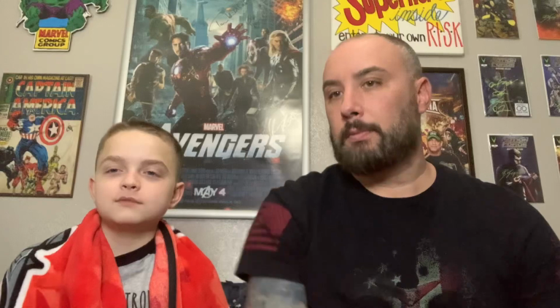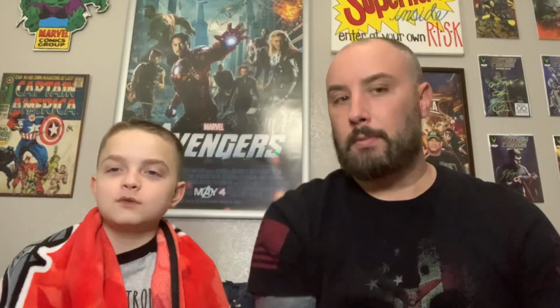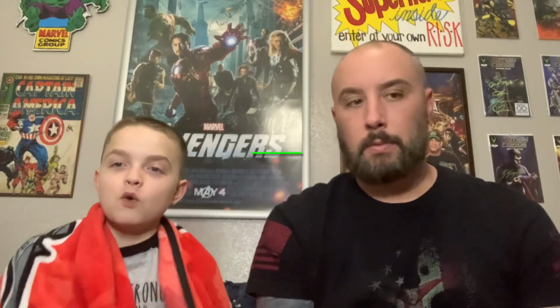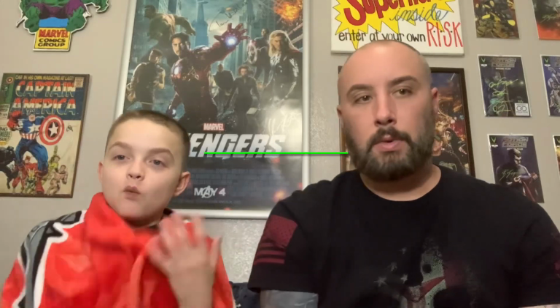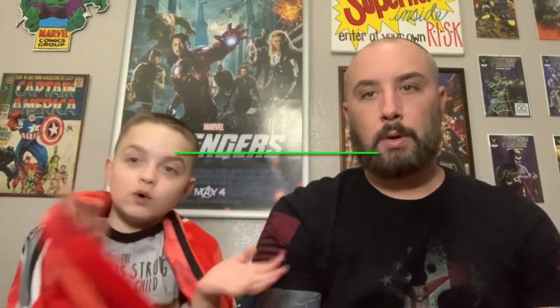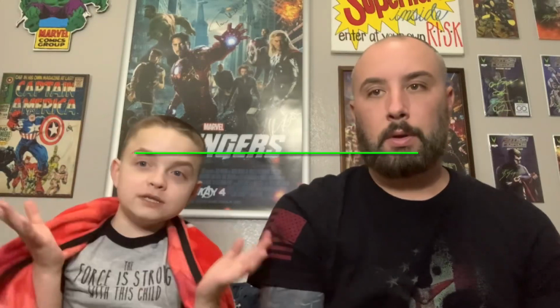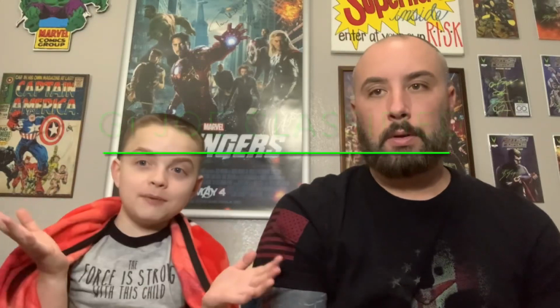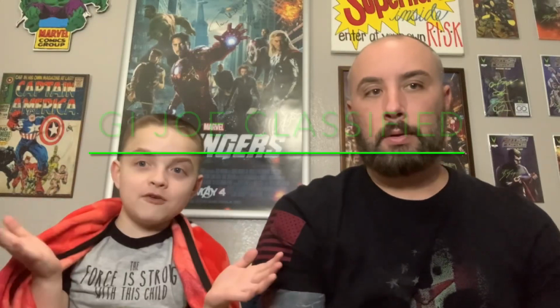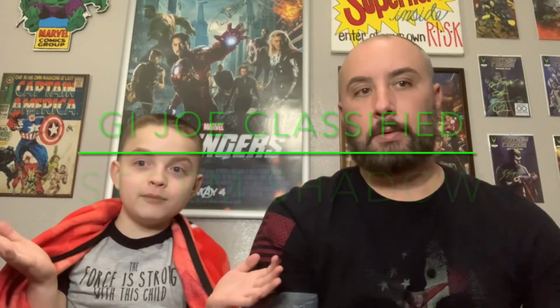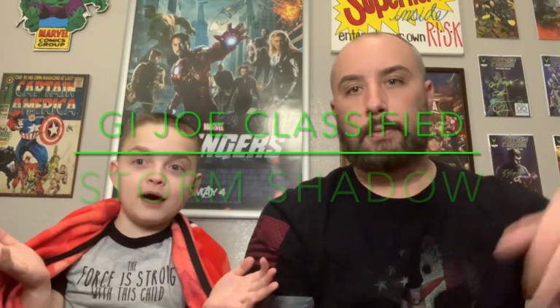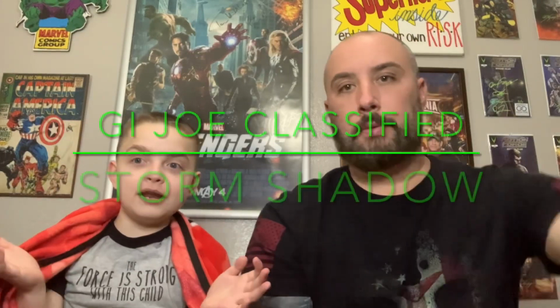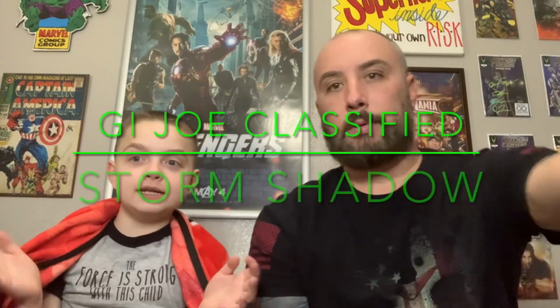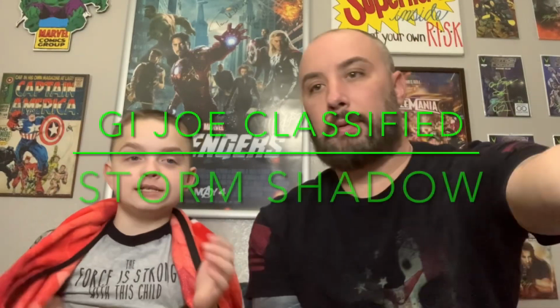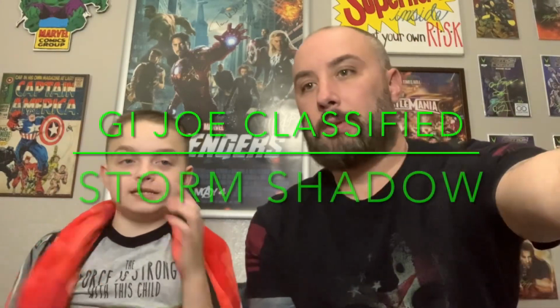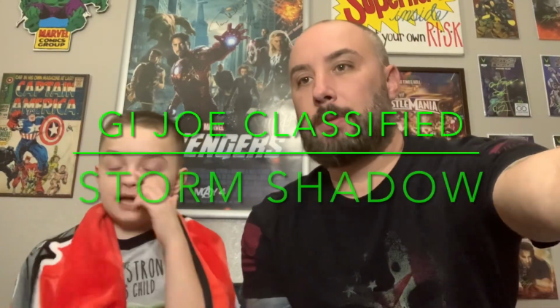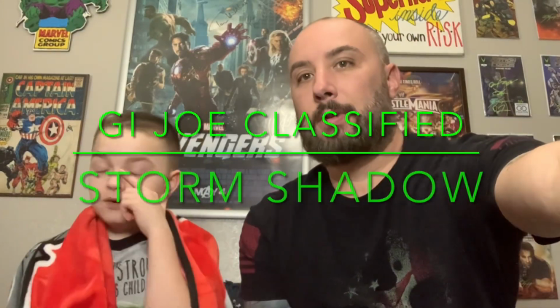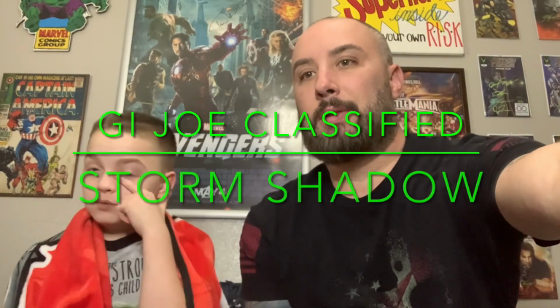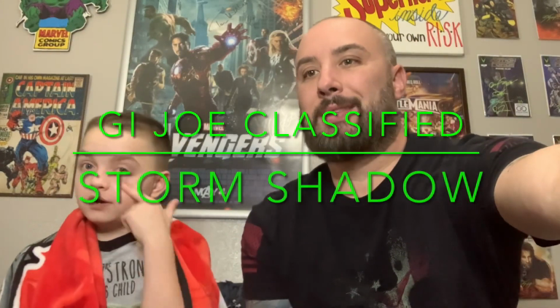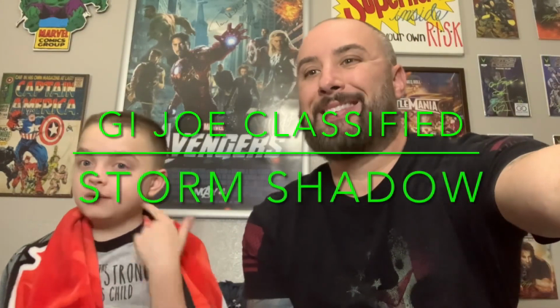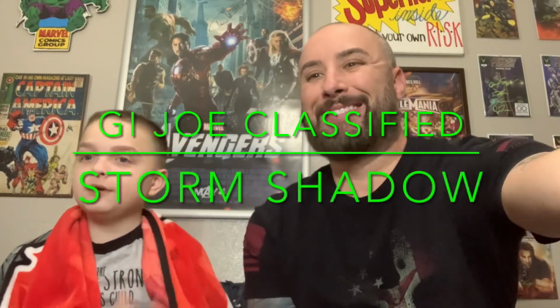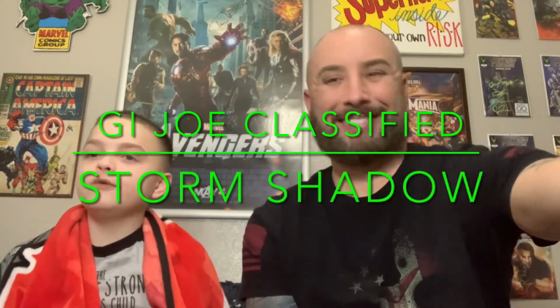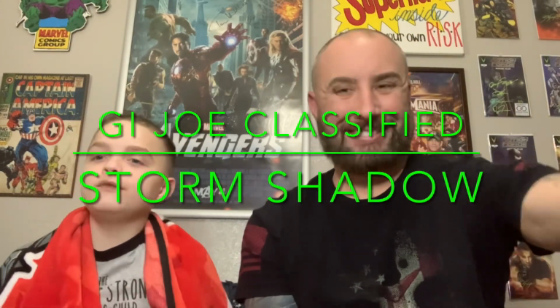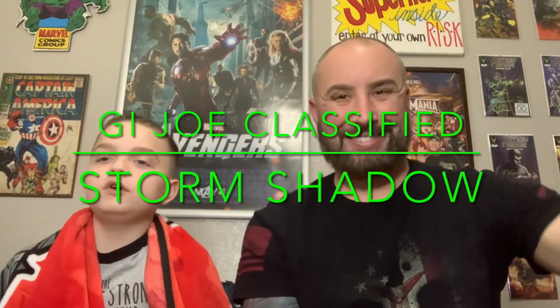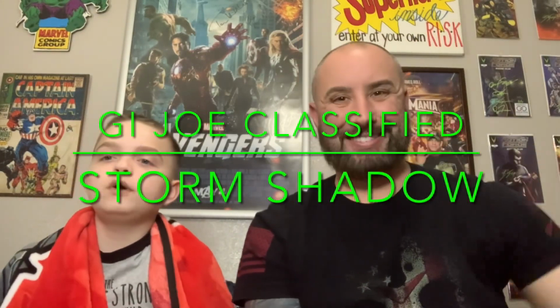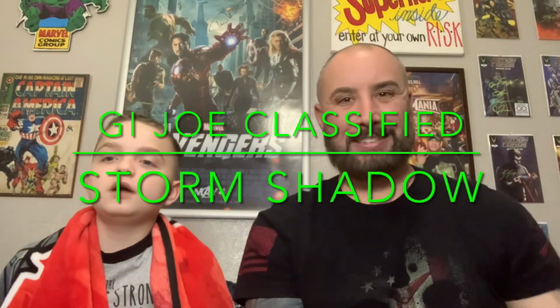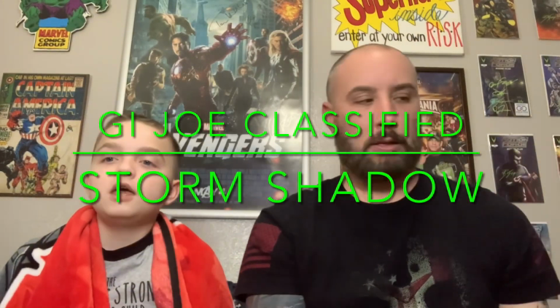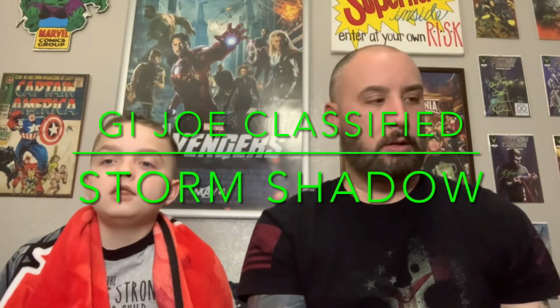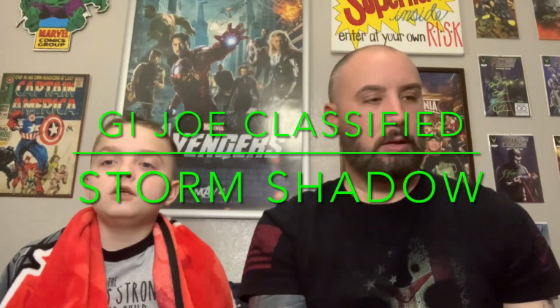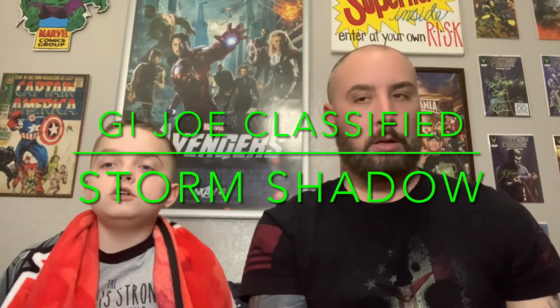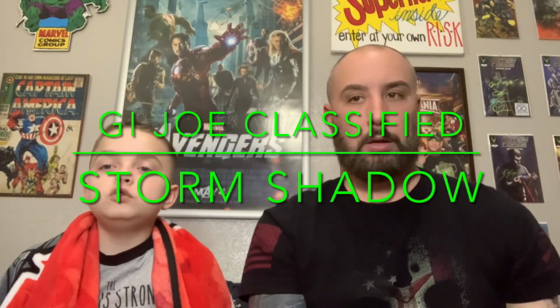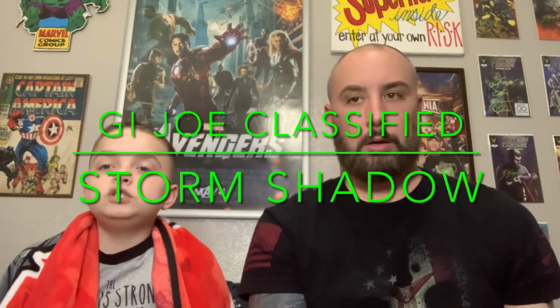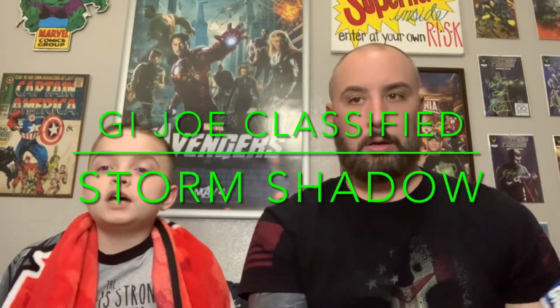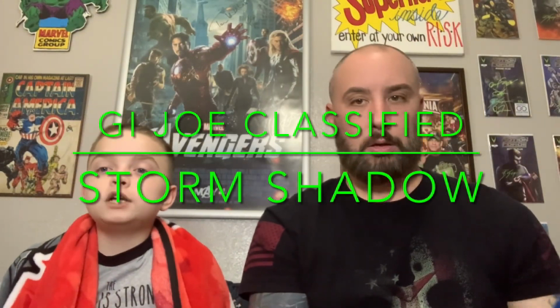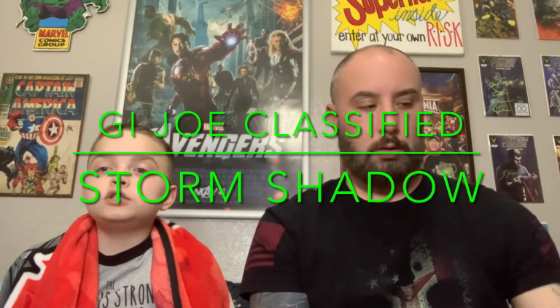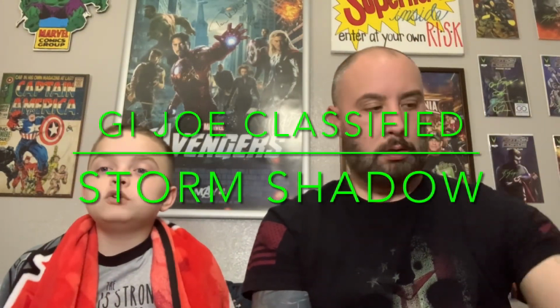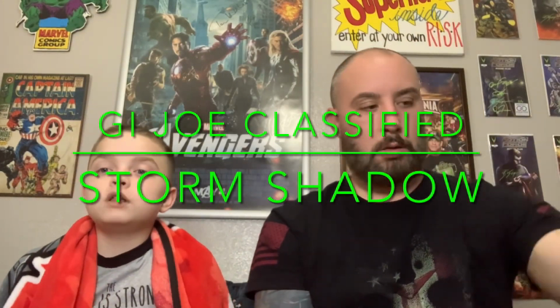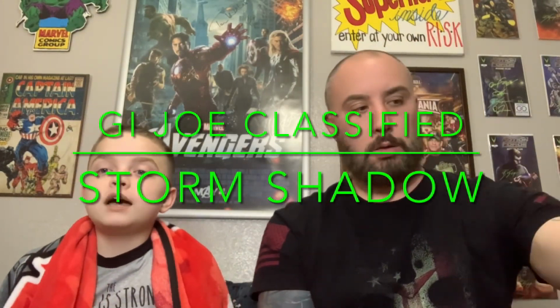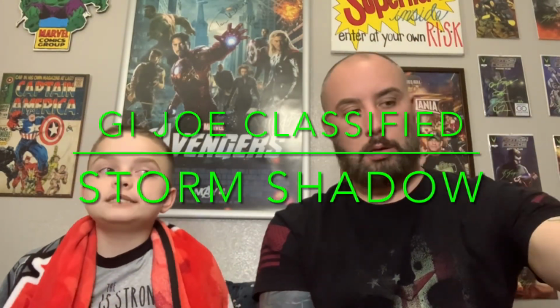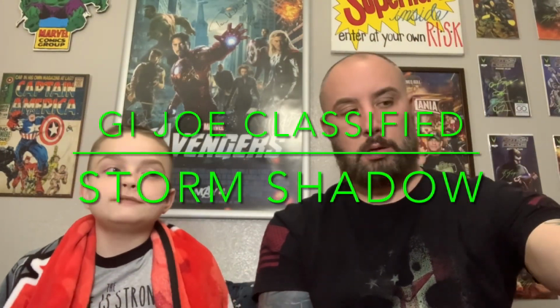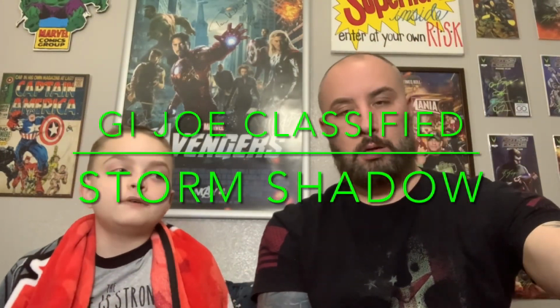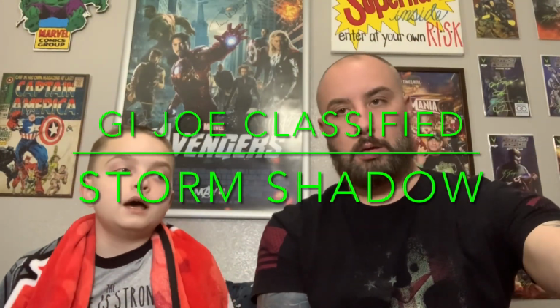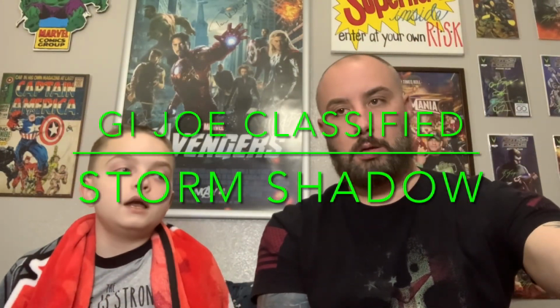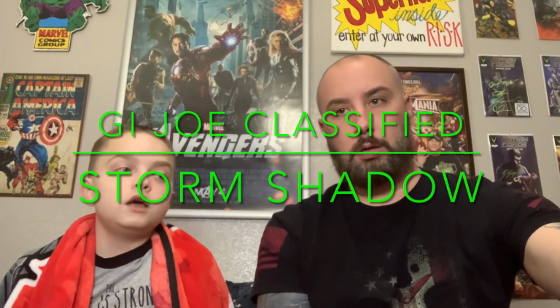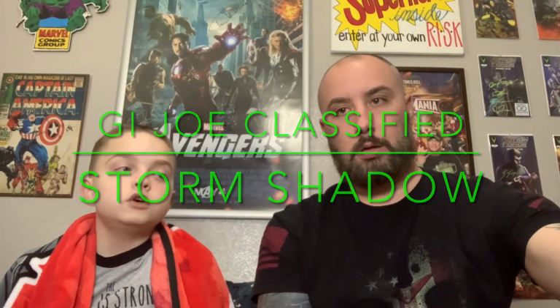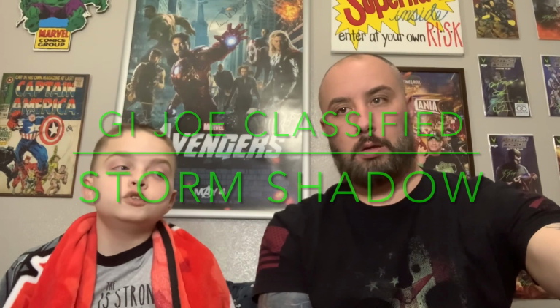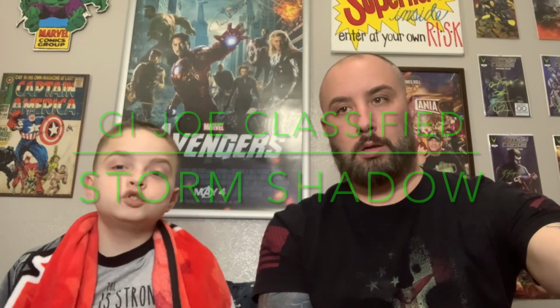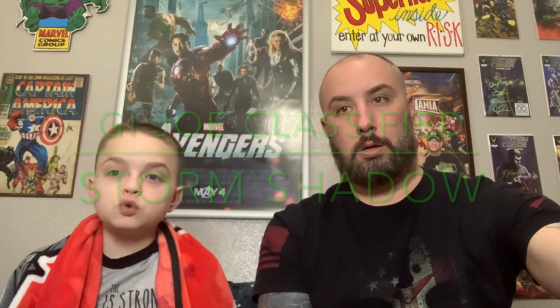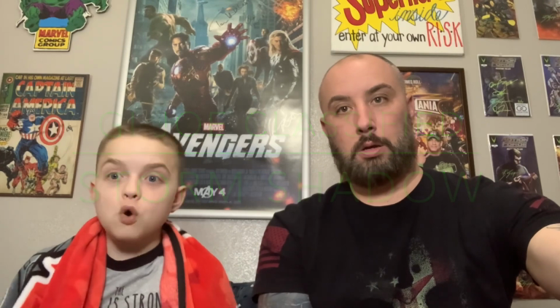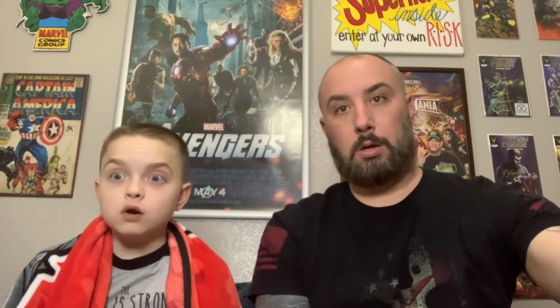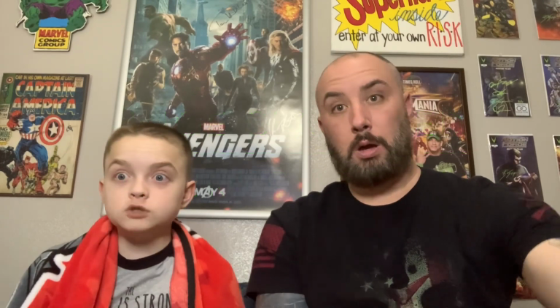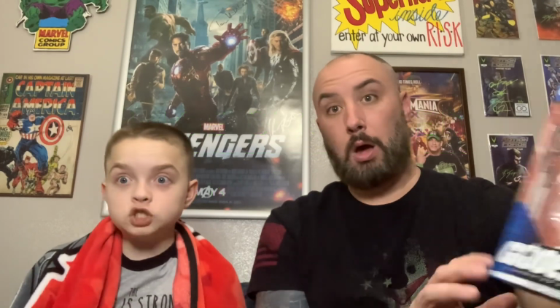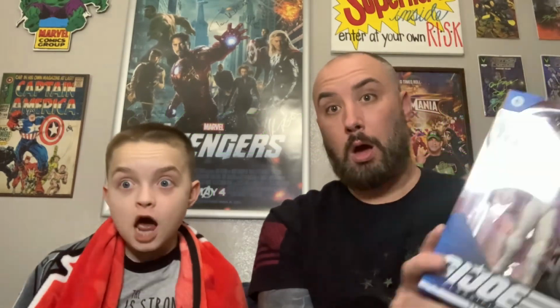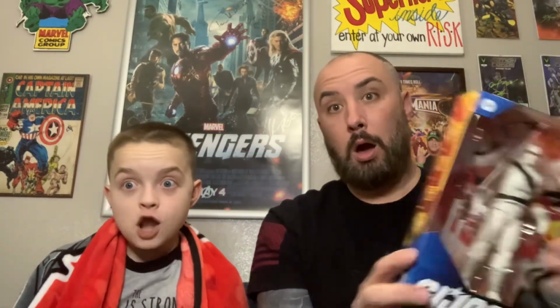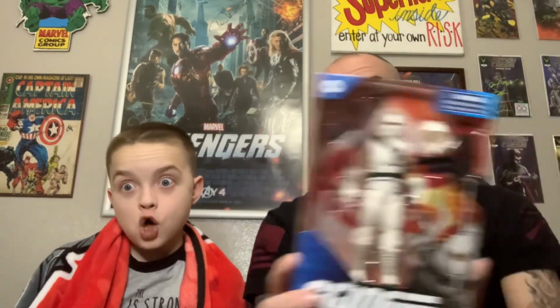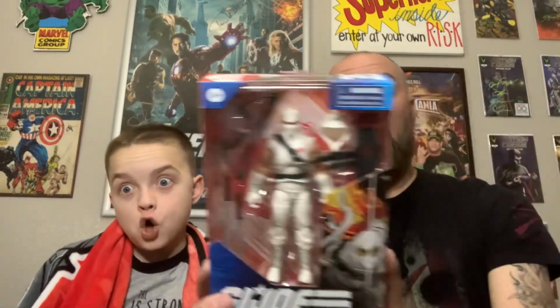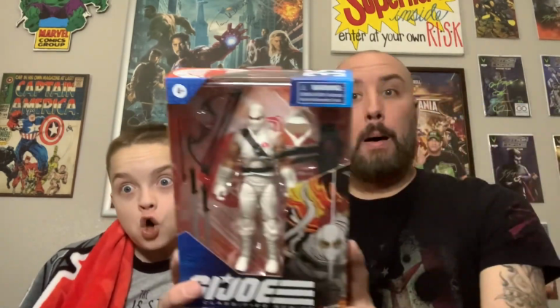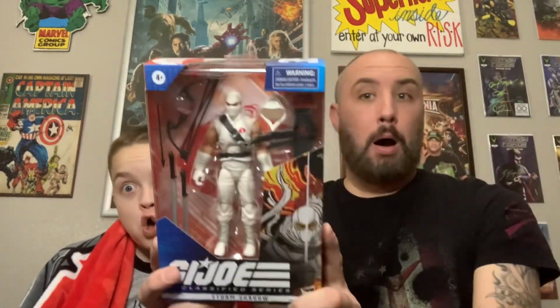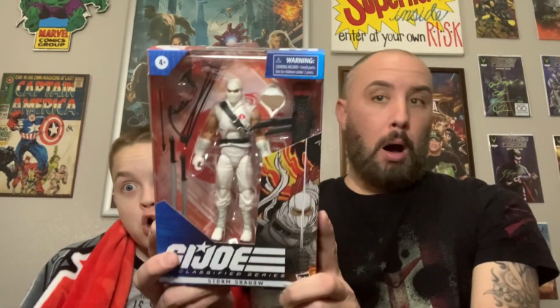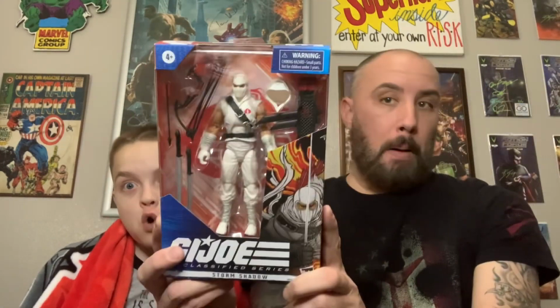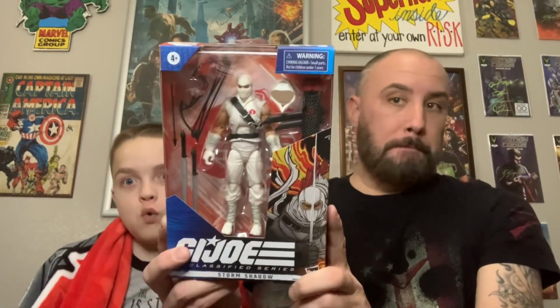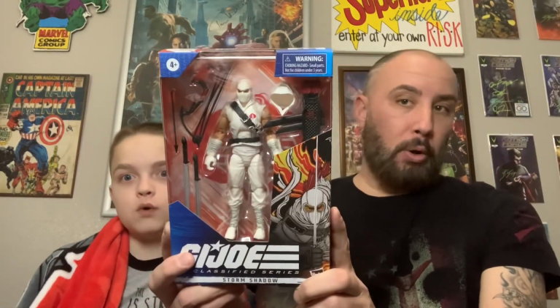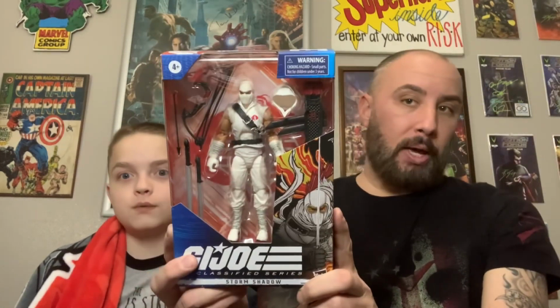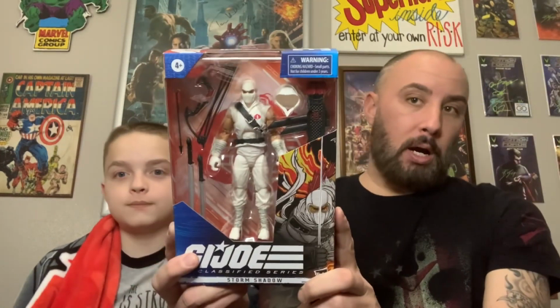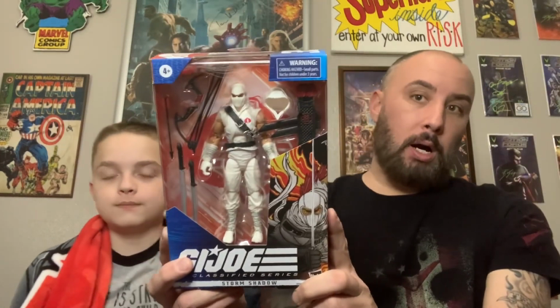What's up everybody? Today we're going to be reviewing the new G.I. Joe Classified Storm Shadow. Booyah!